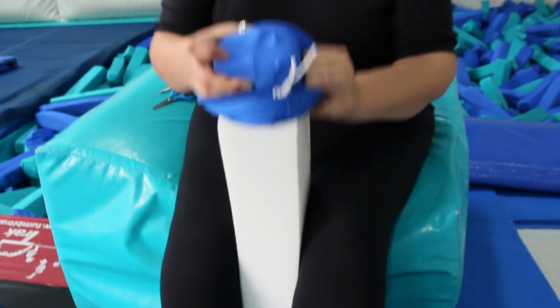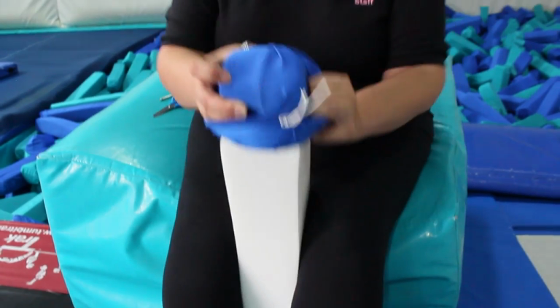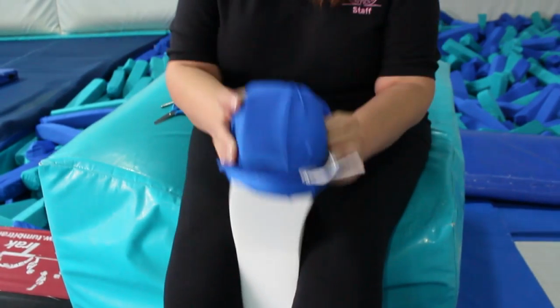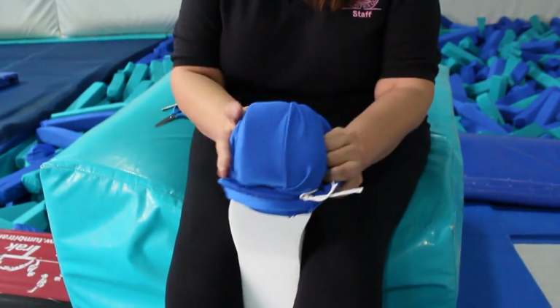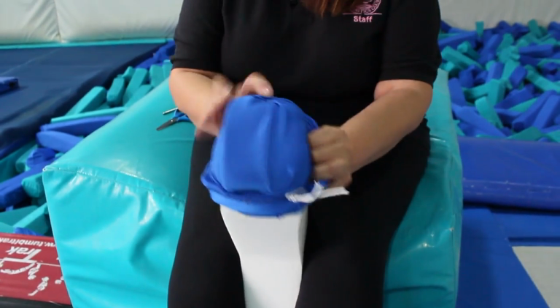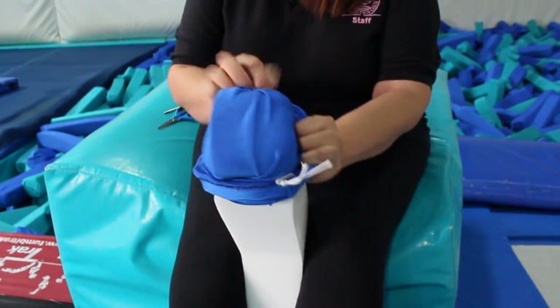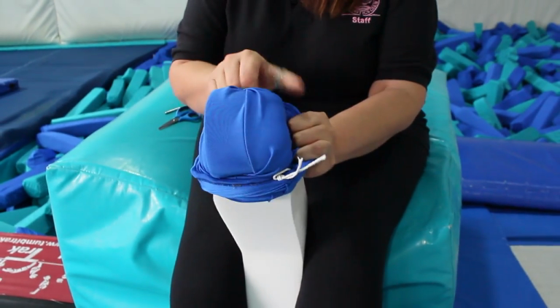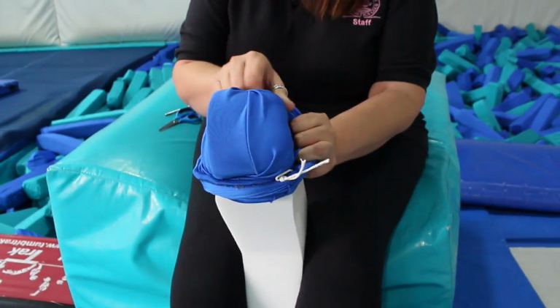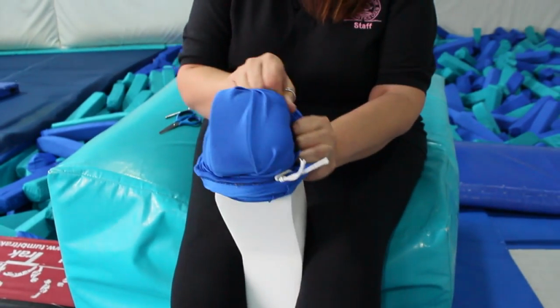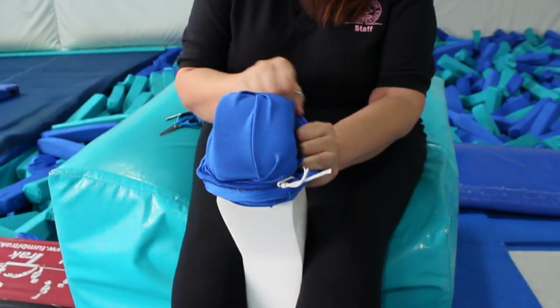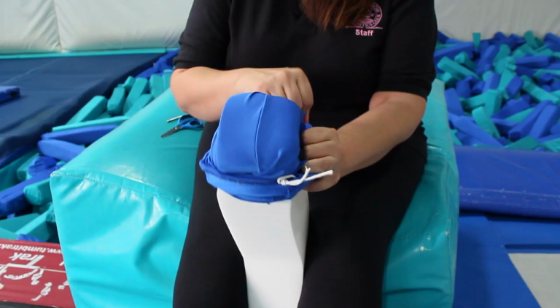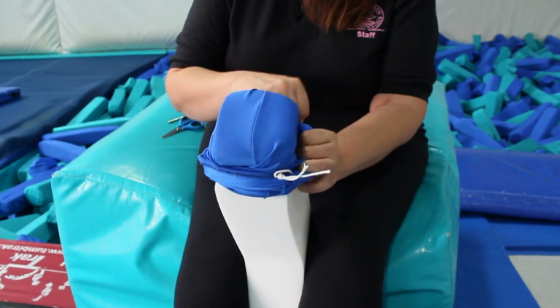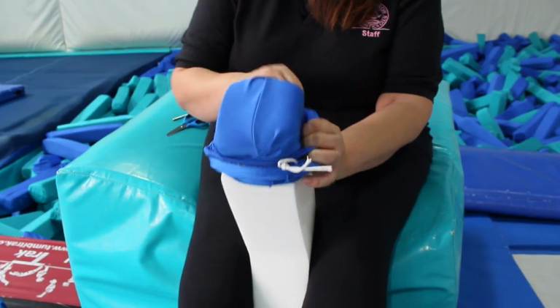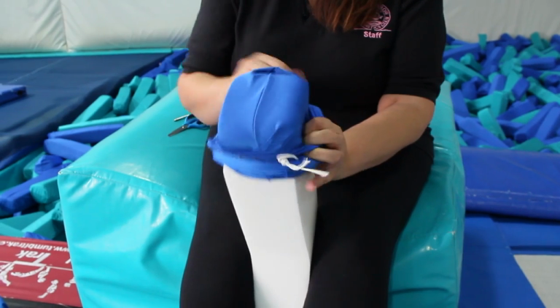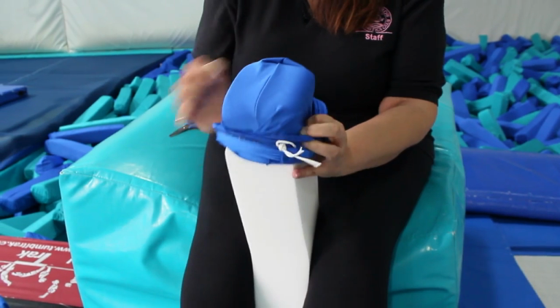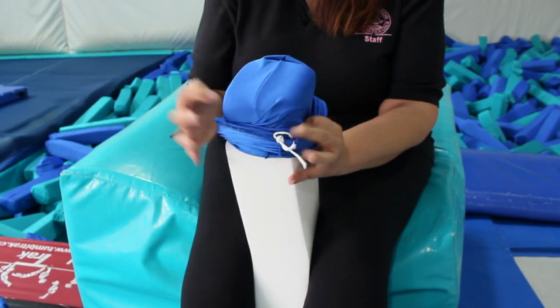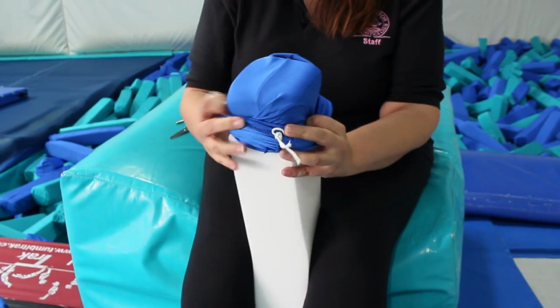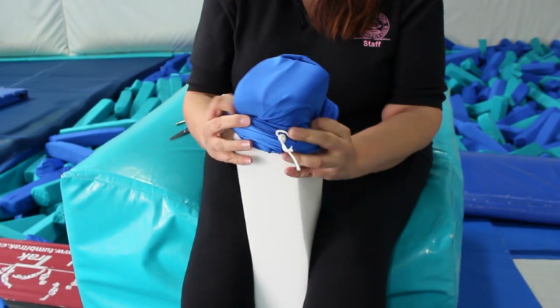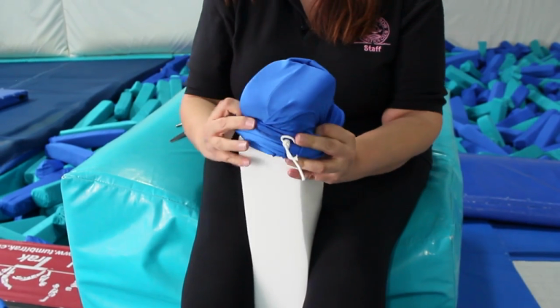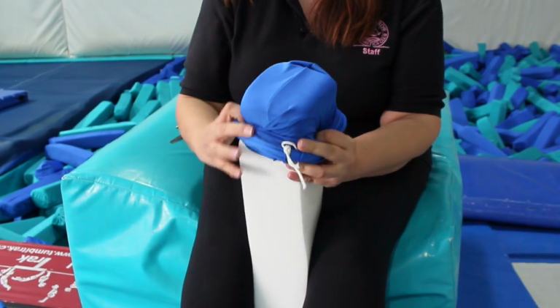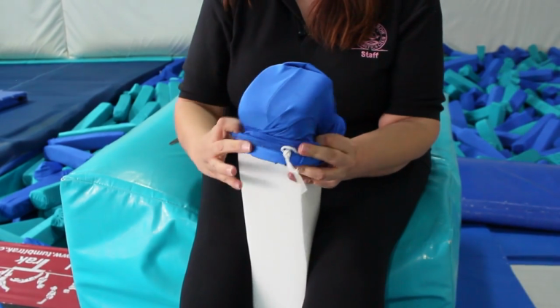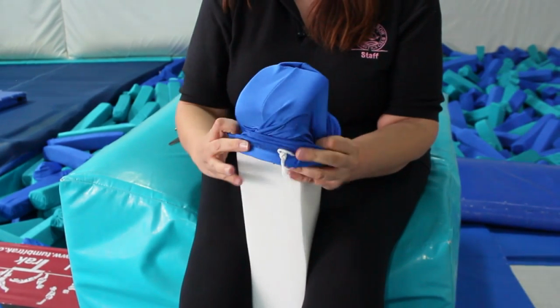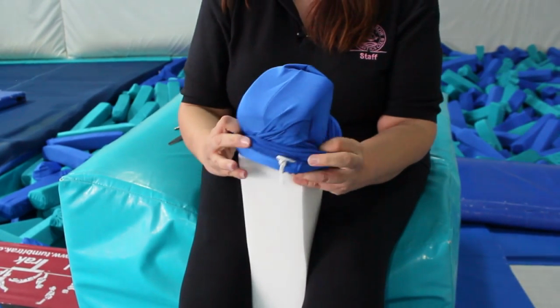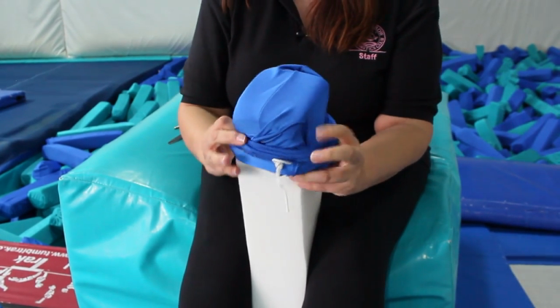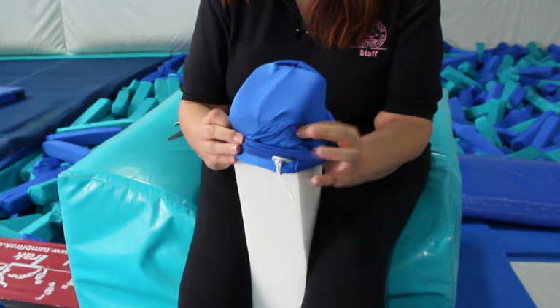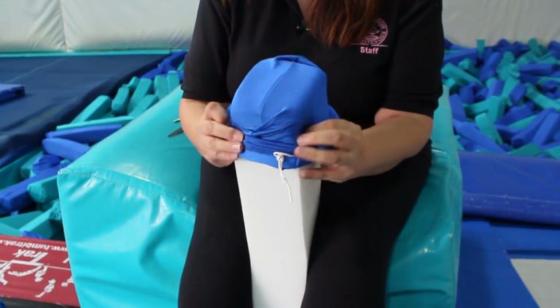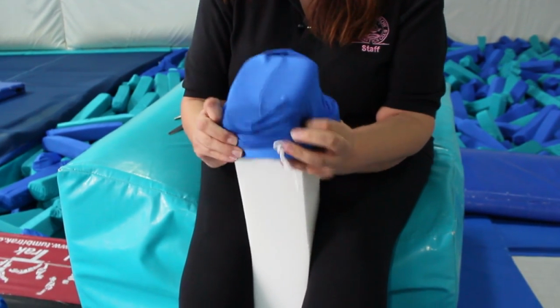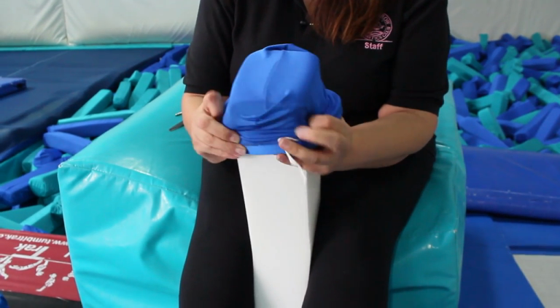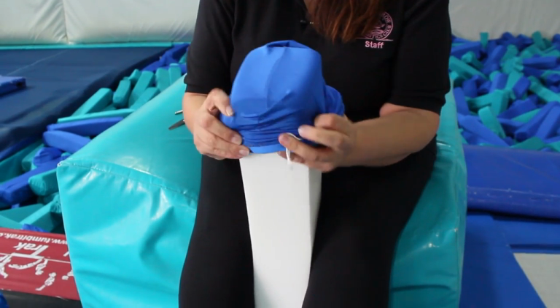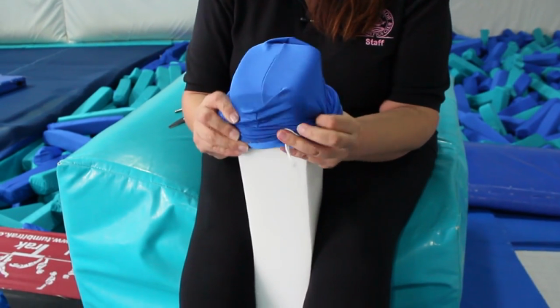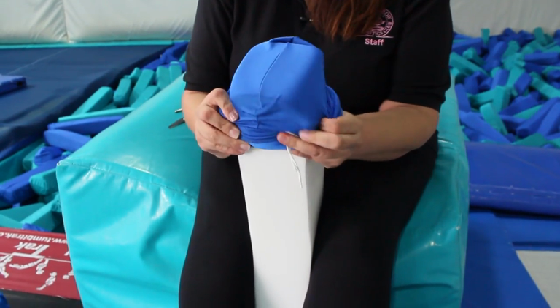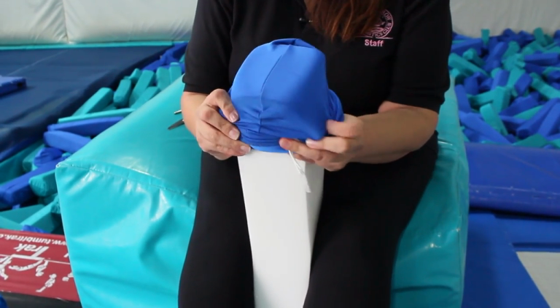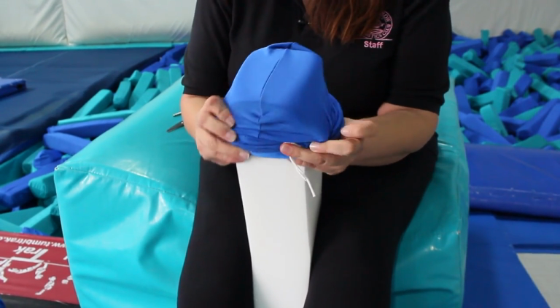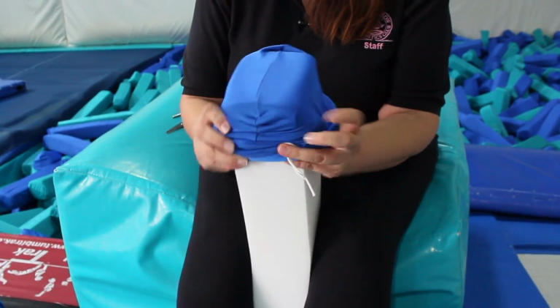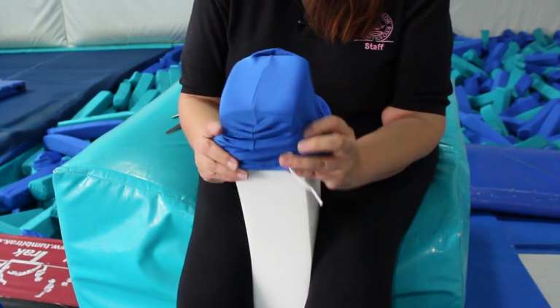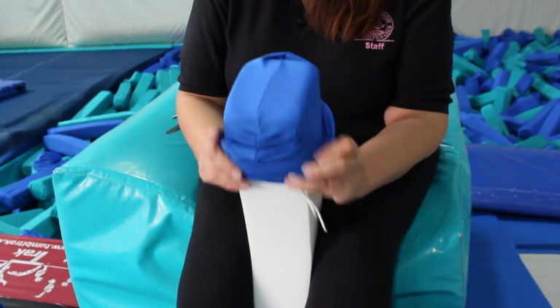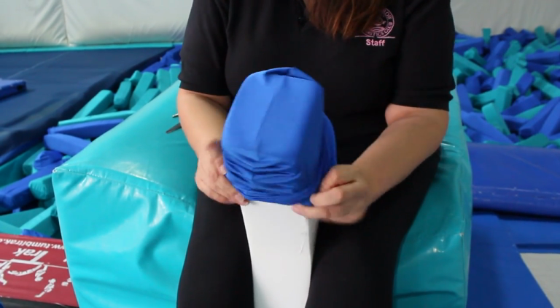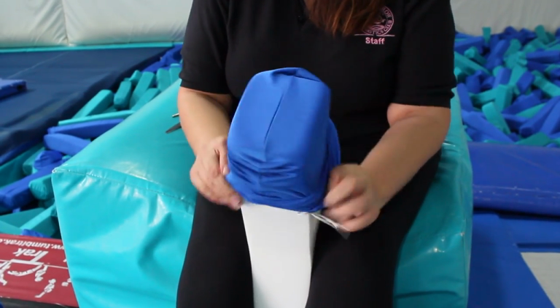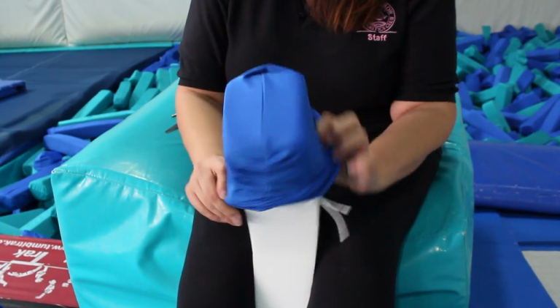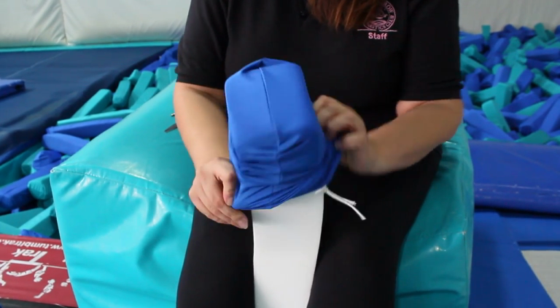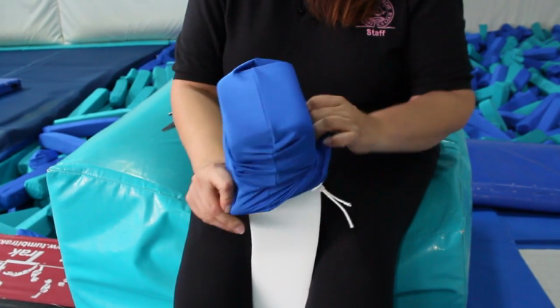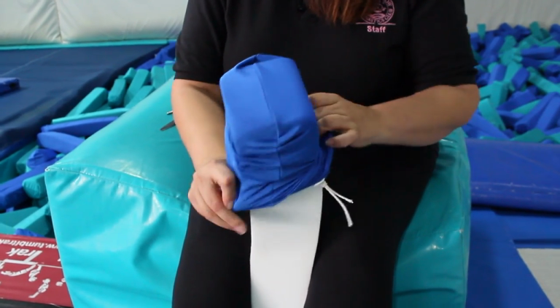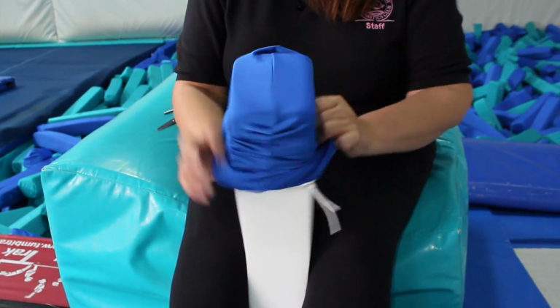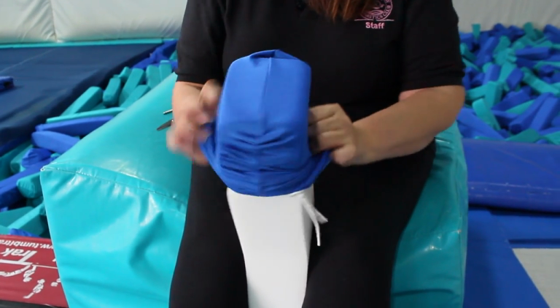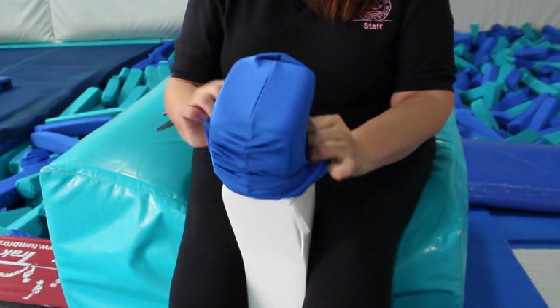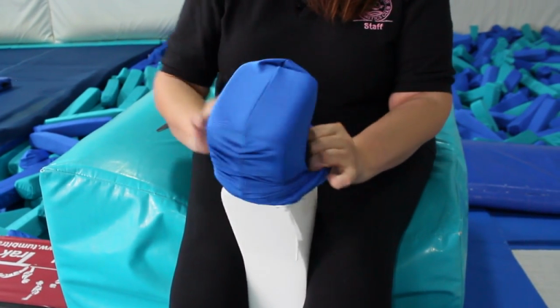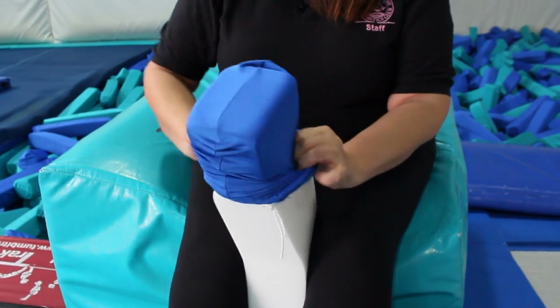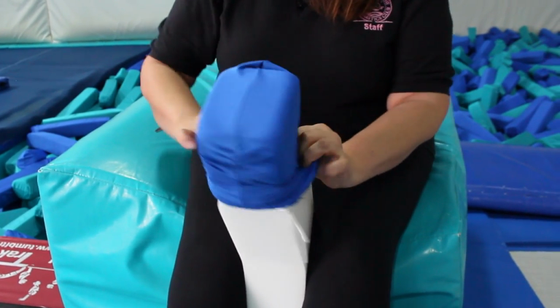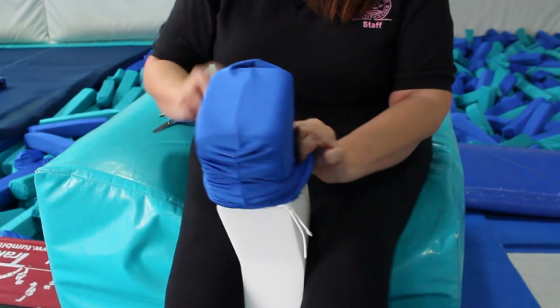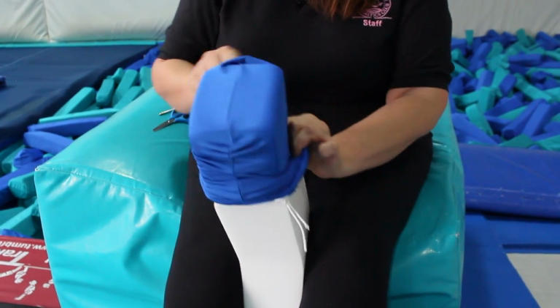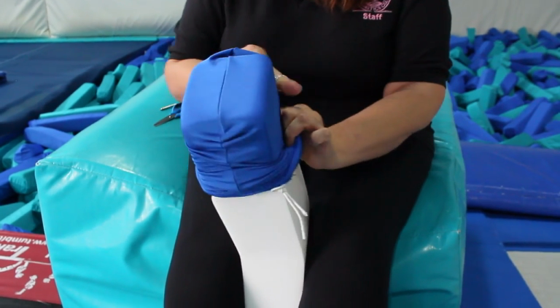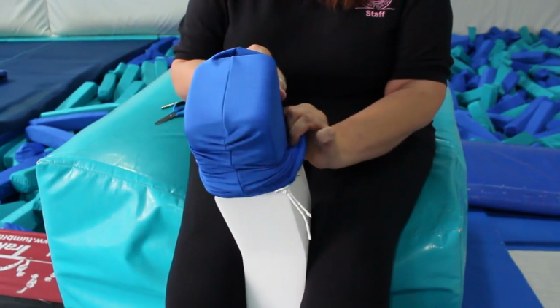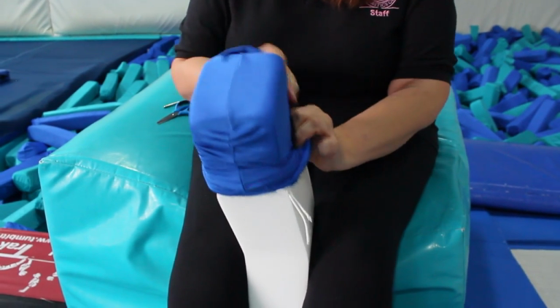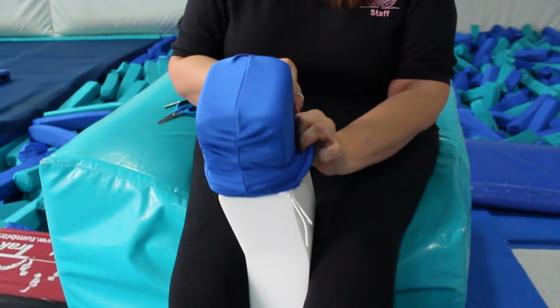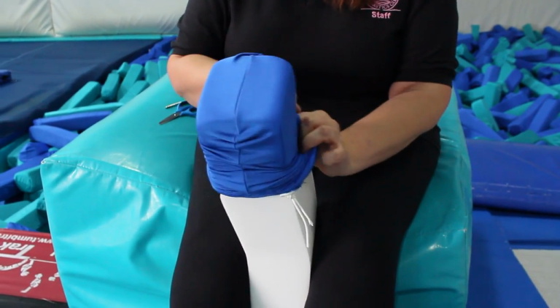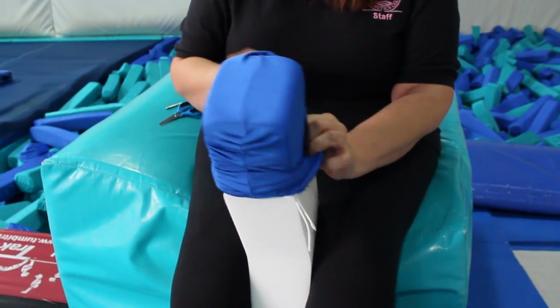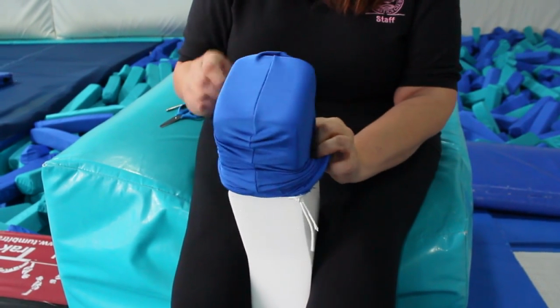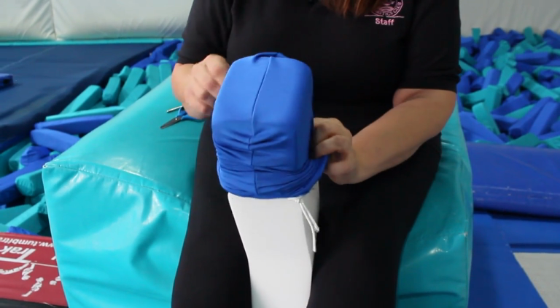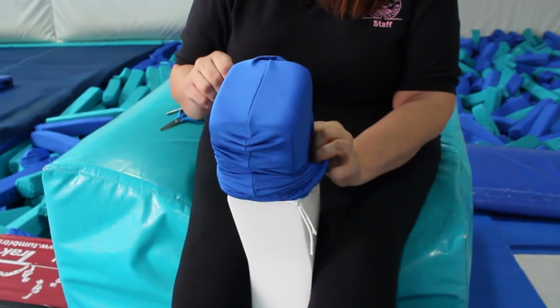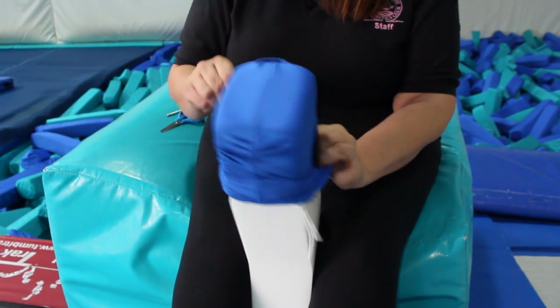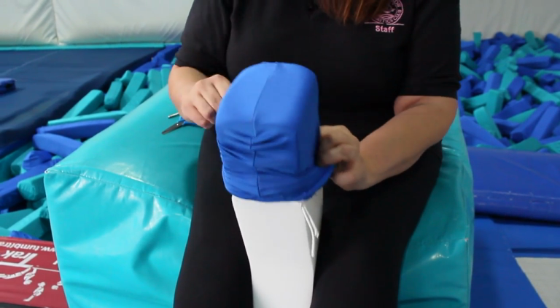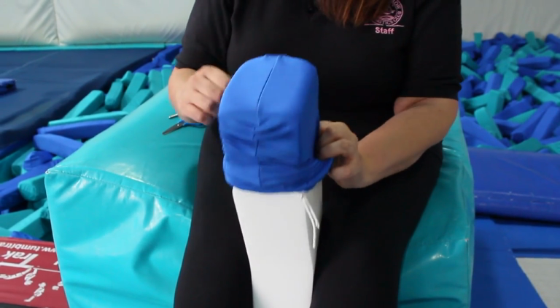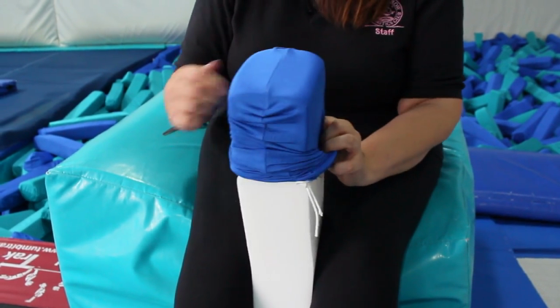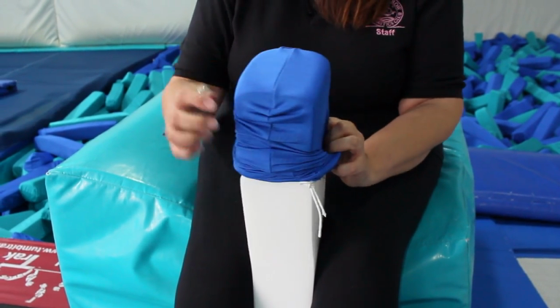Carefully turn the sleeve inside out, ensuring no creases are visible.